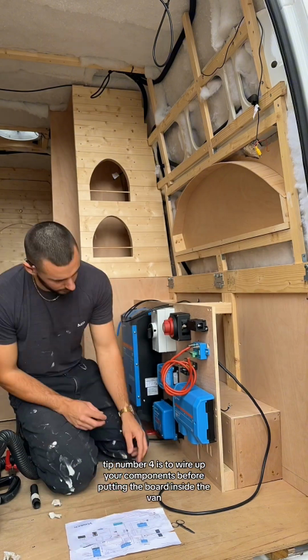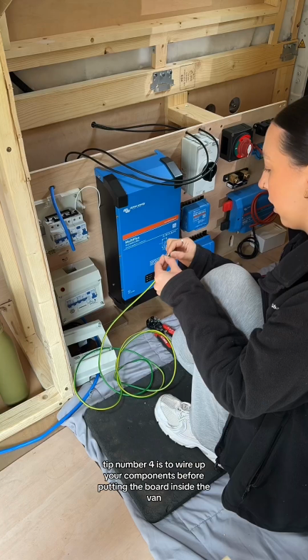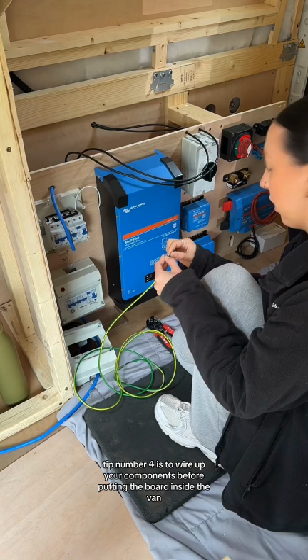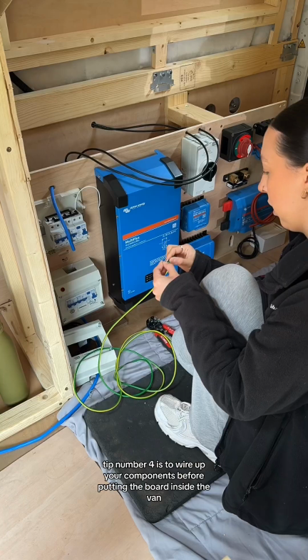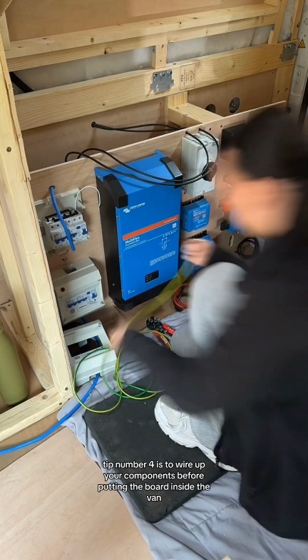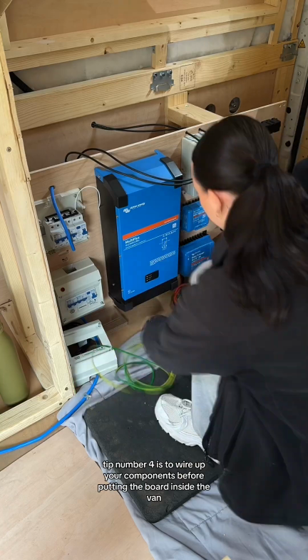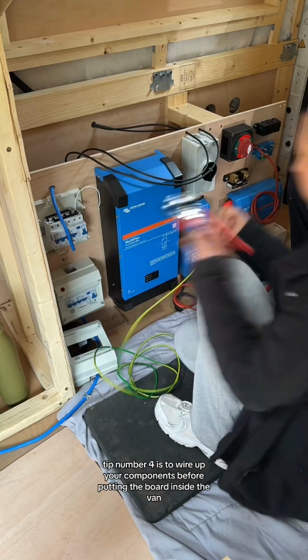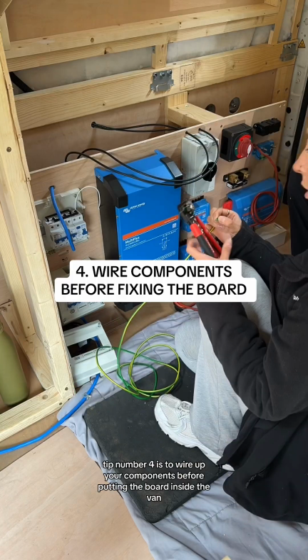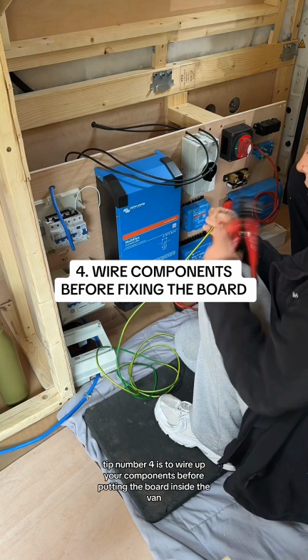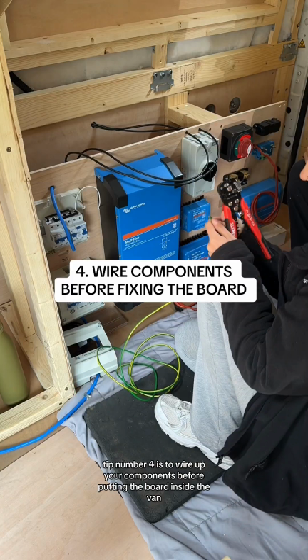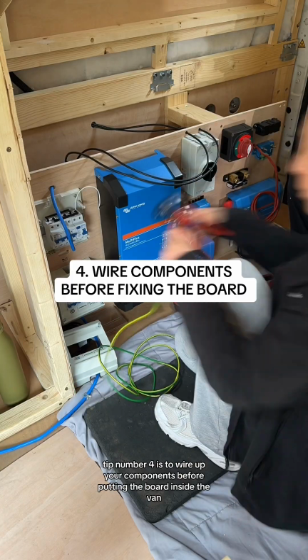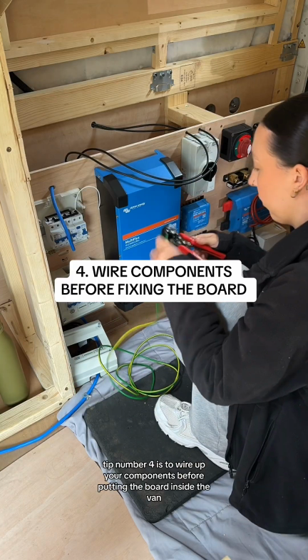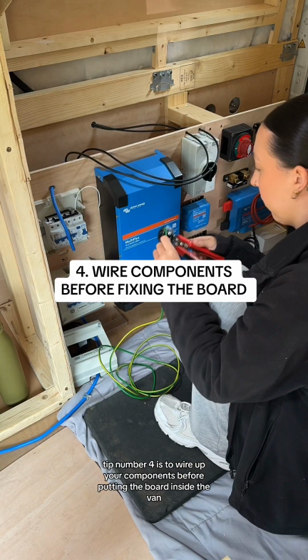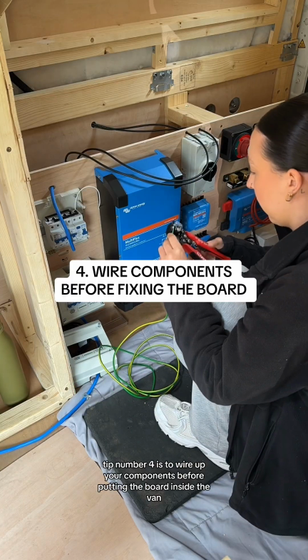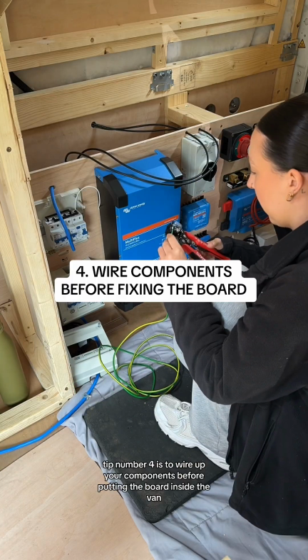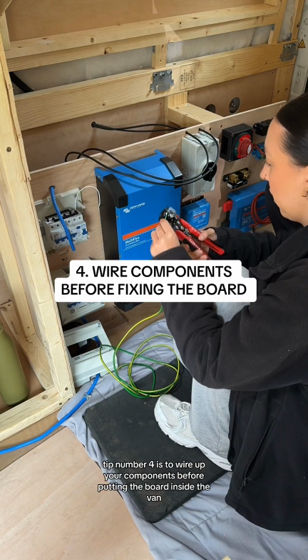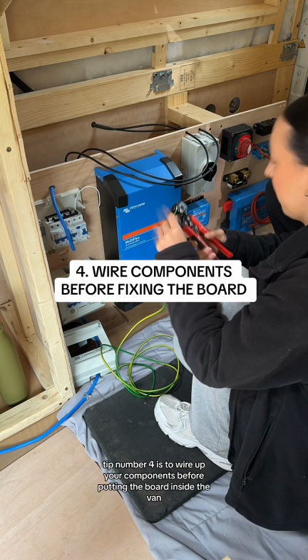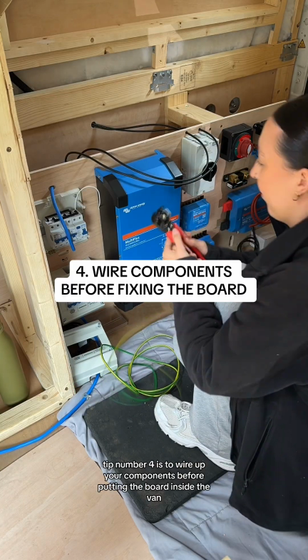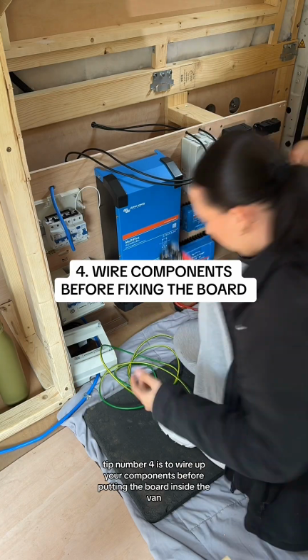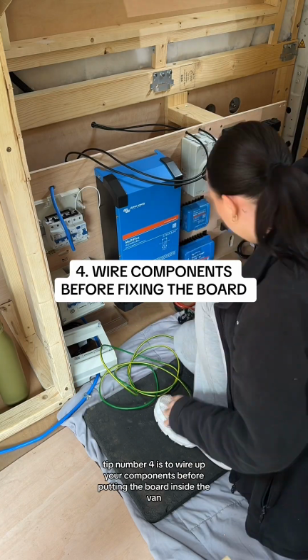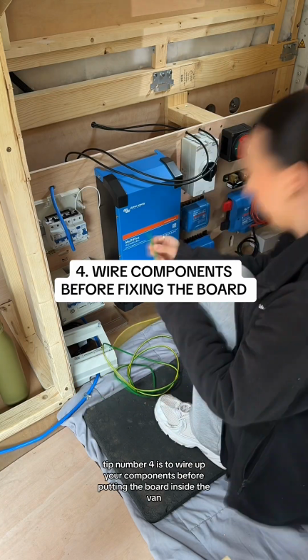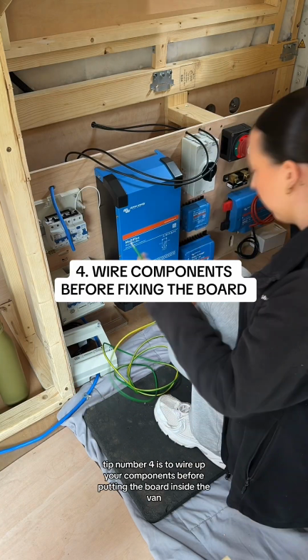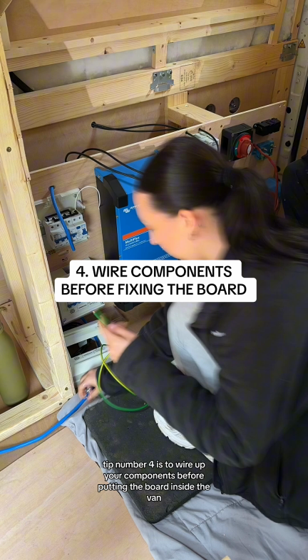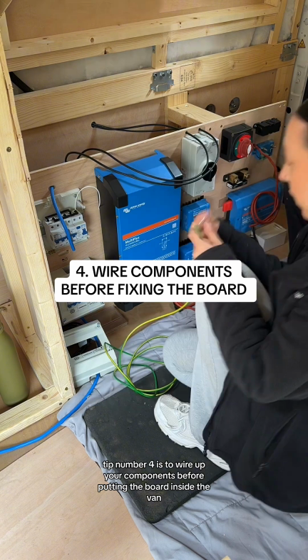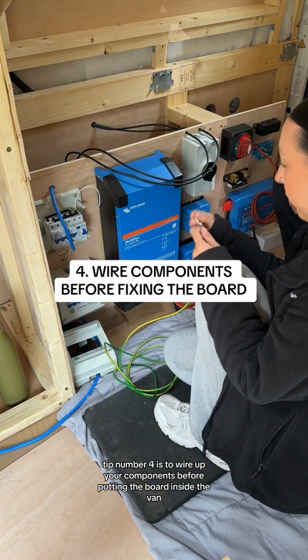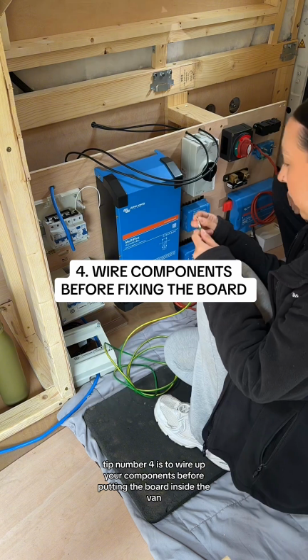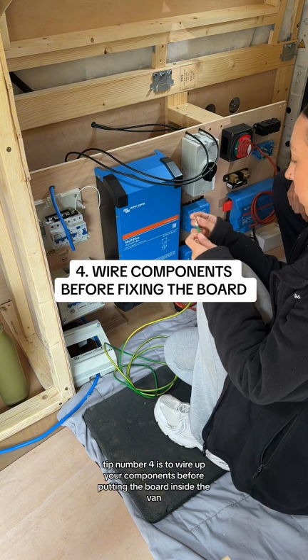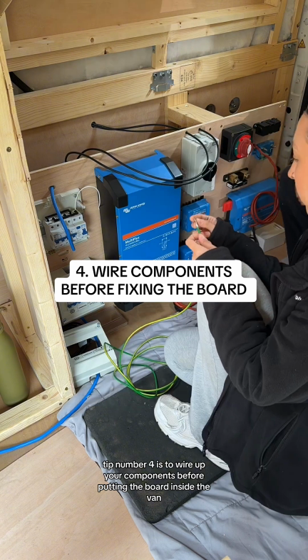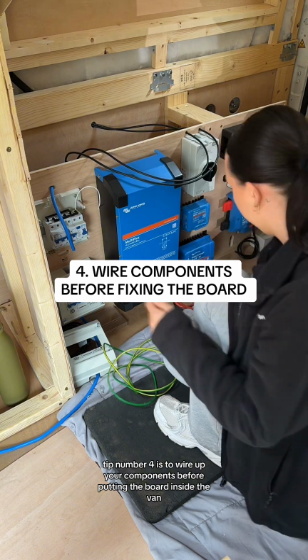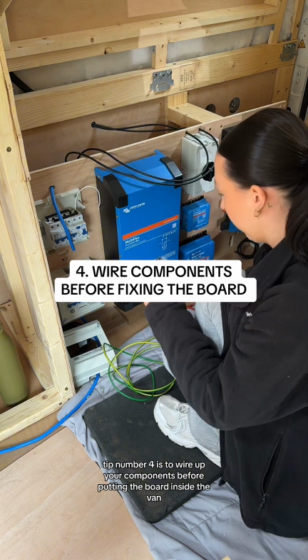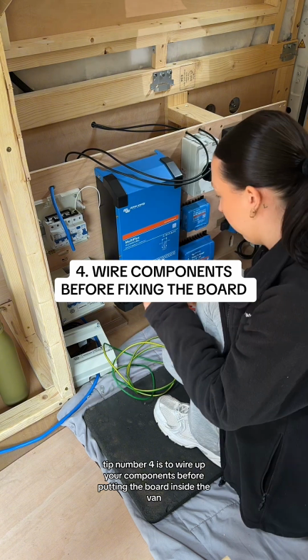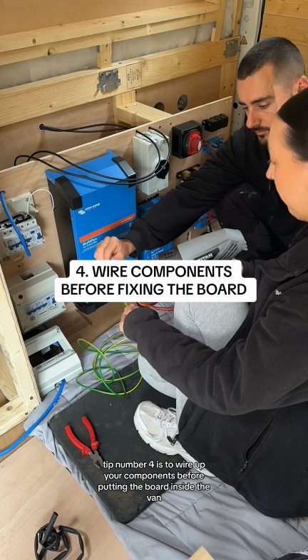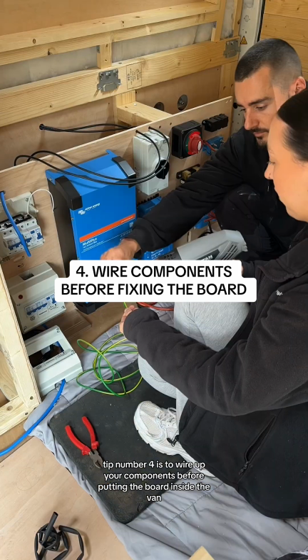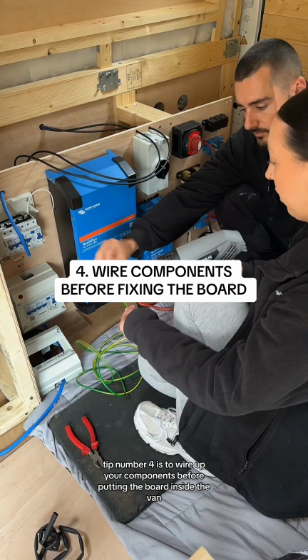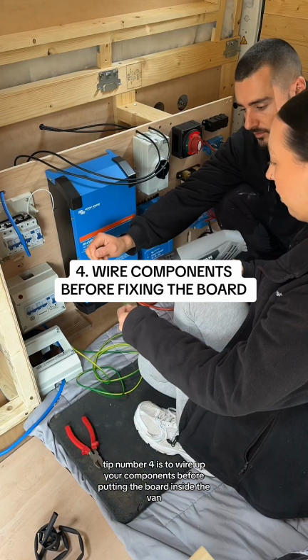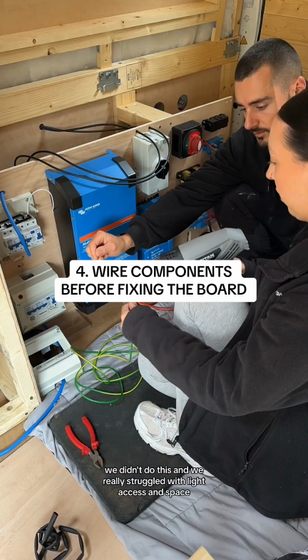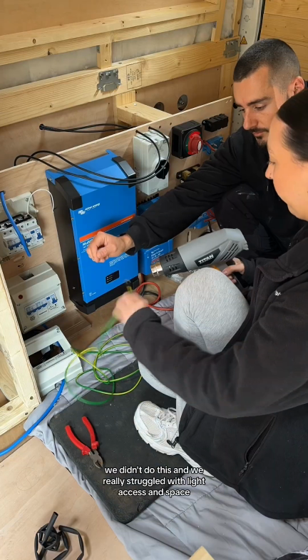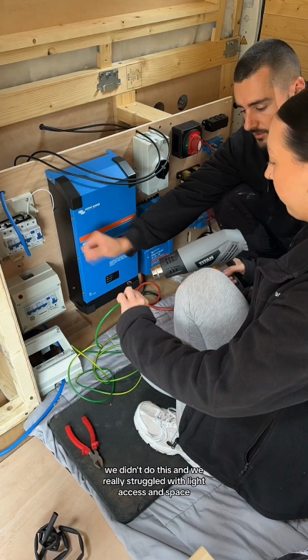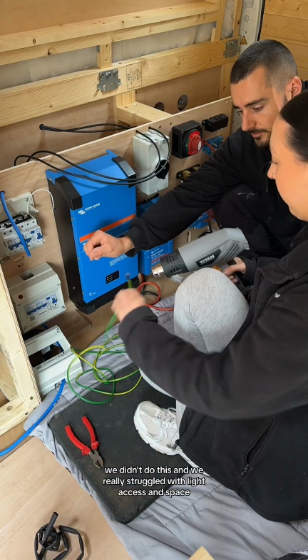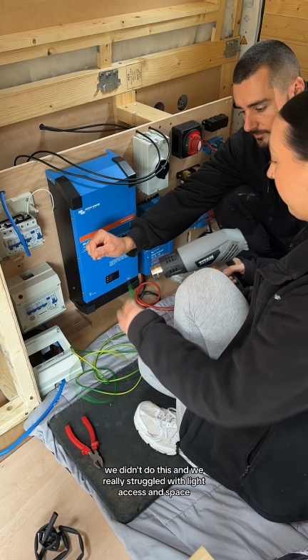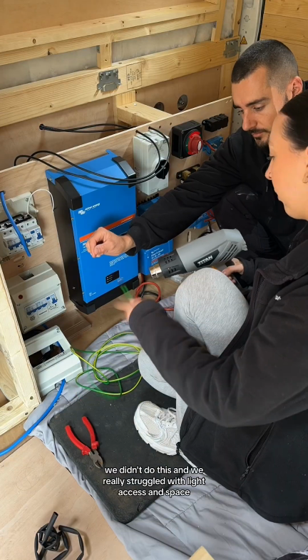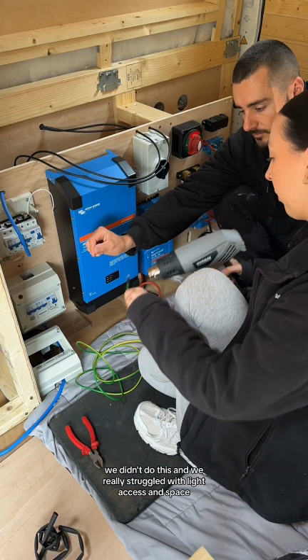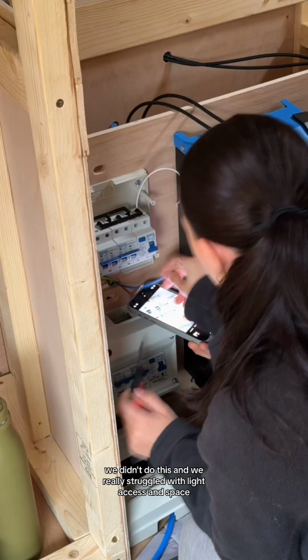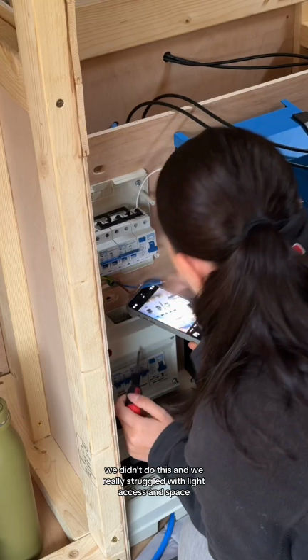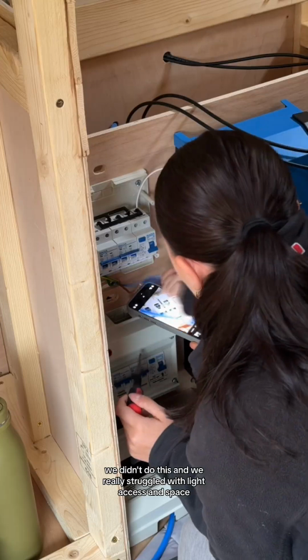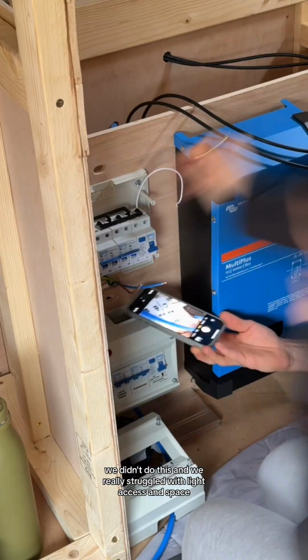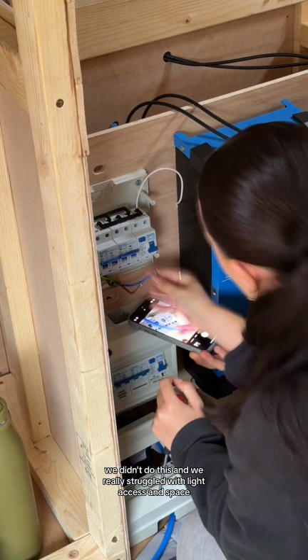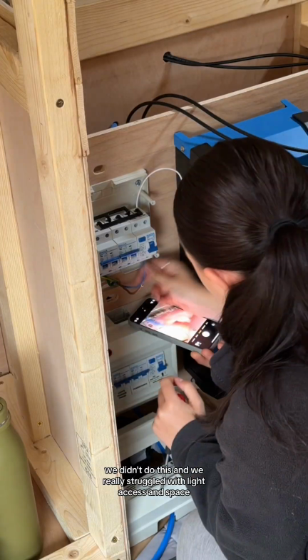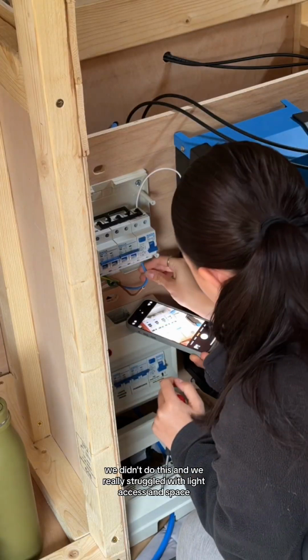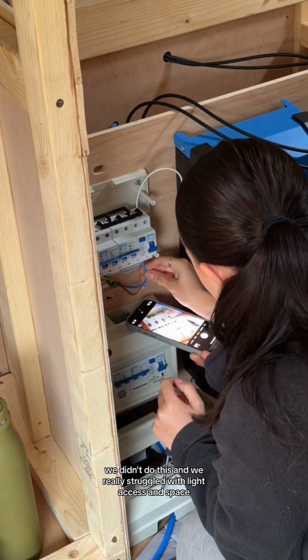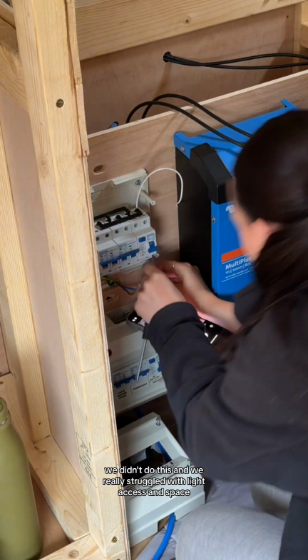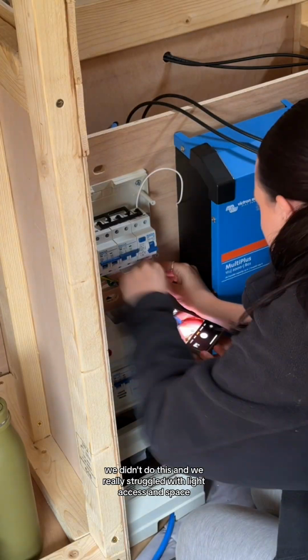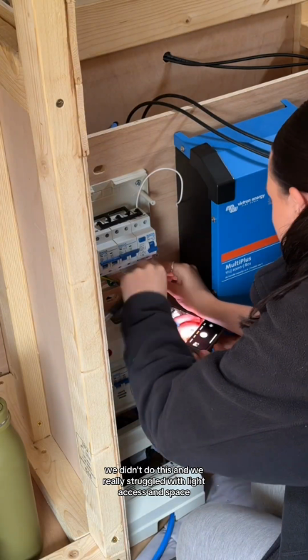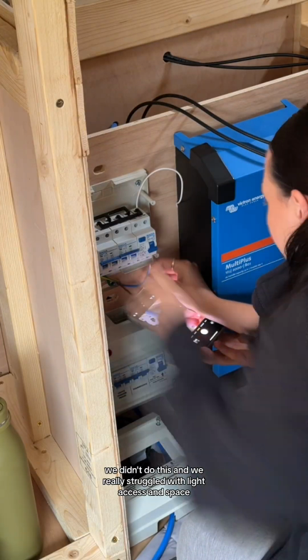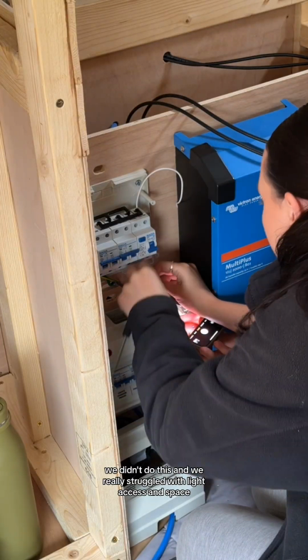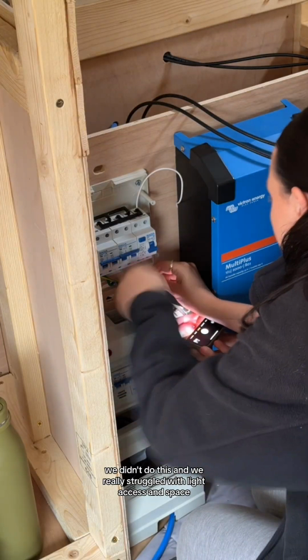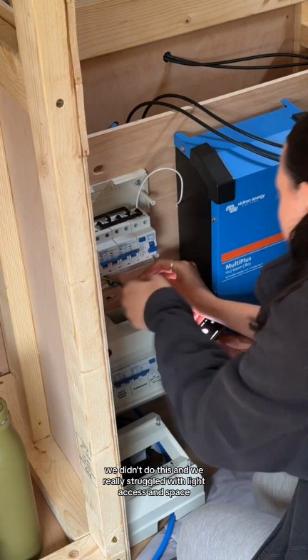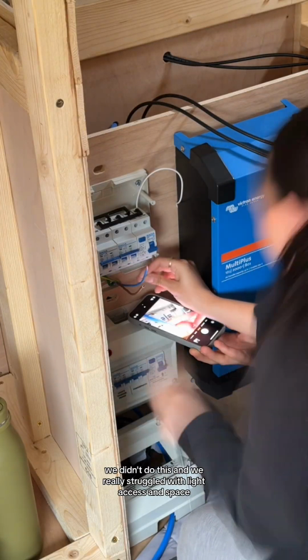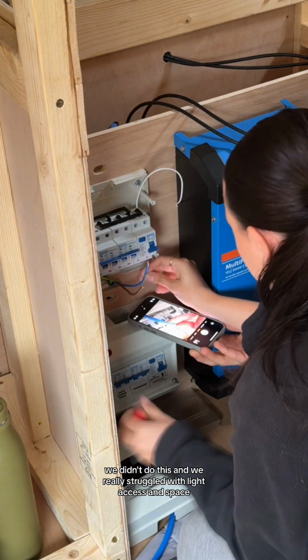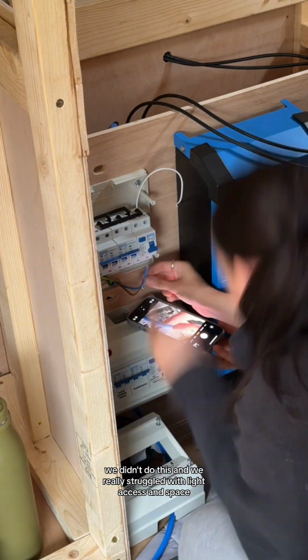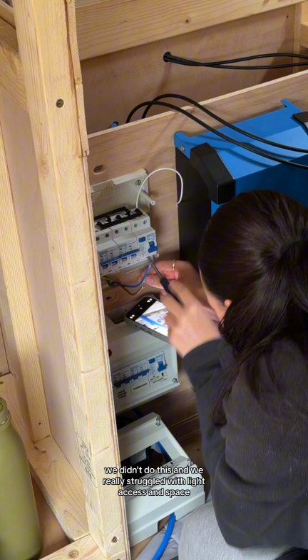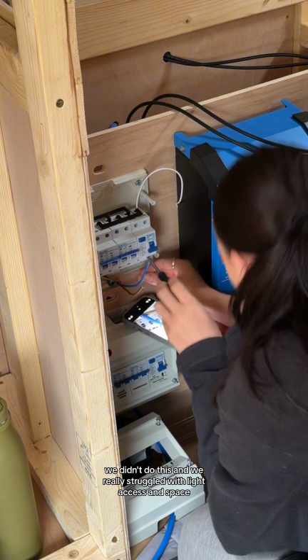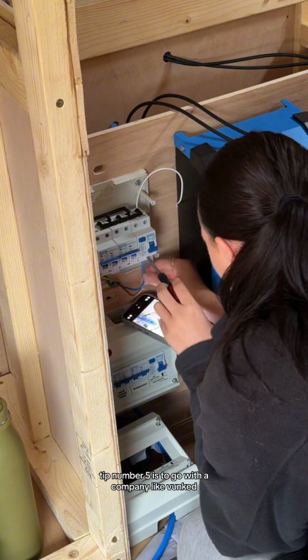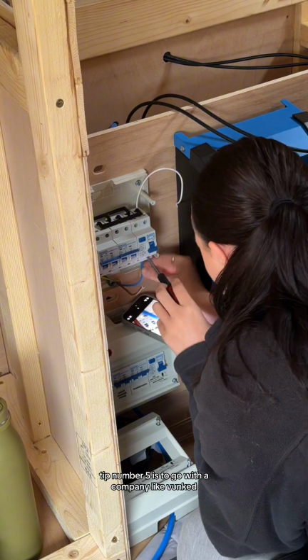Tip number four is to wire up your components before putting the board inside the van. We didn't do this and we really struggled with light, access and space.